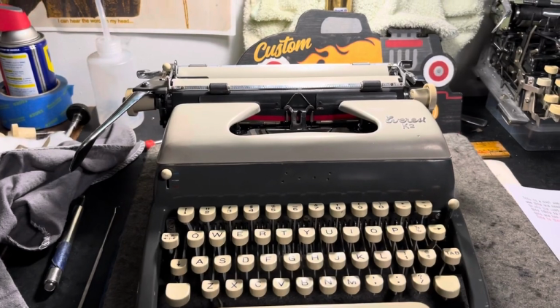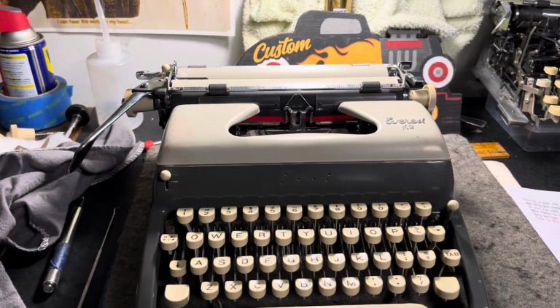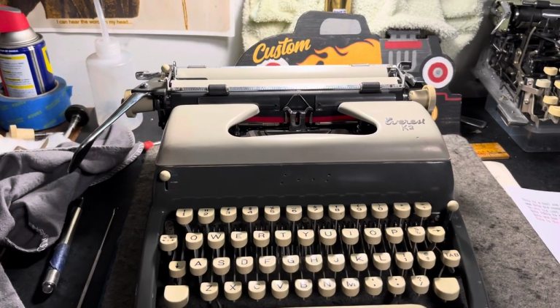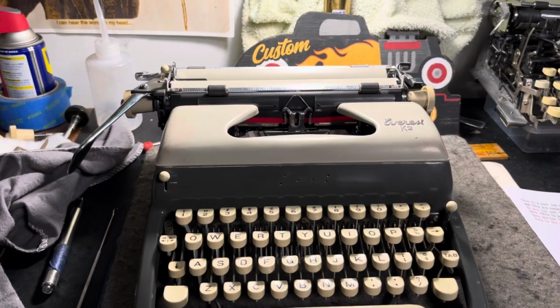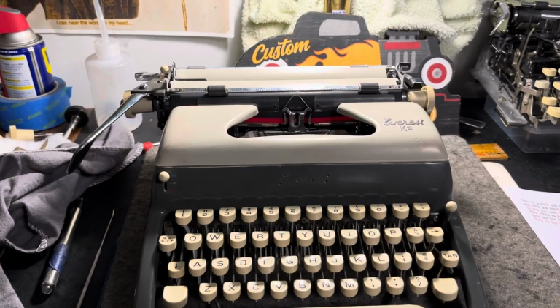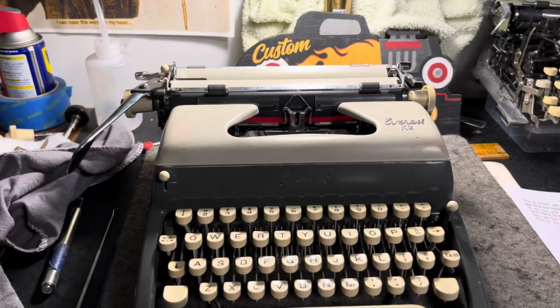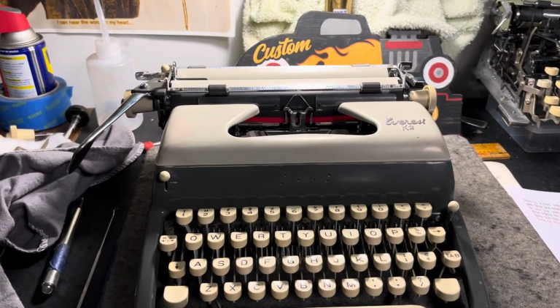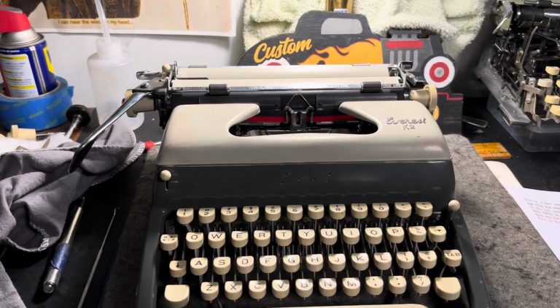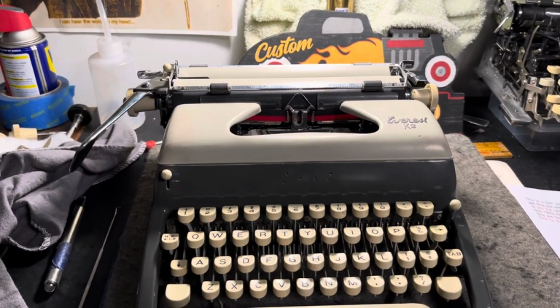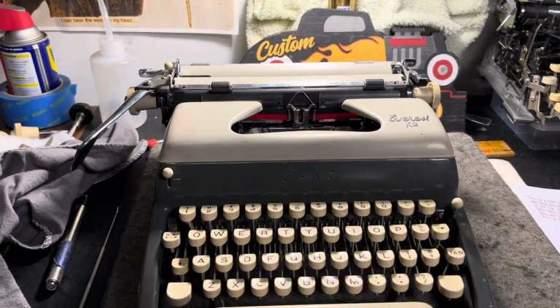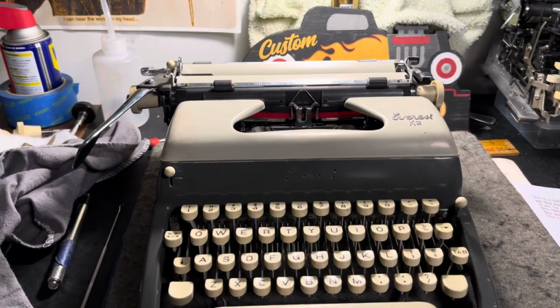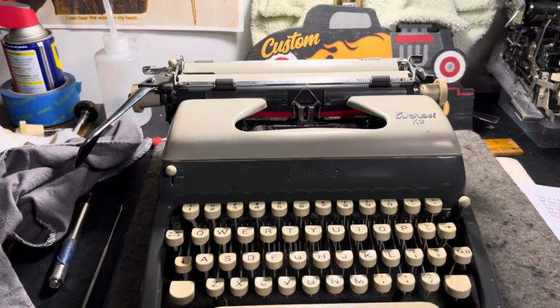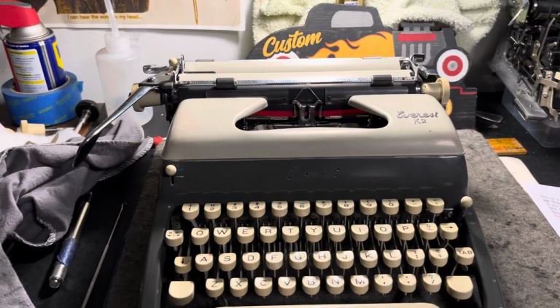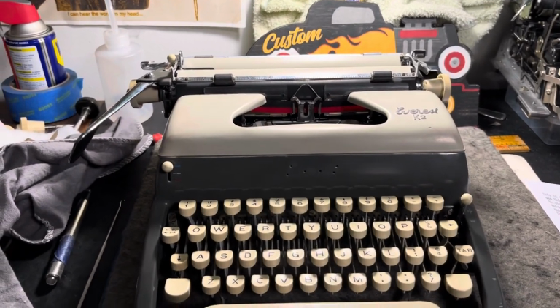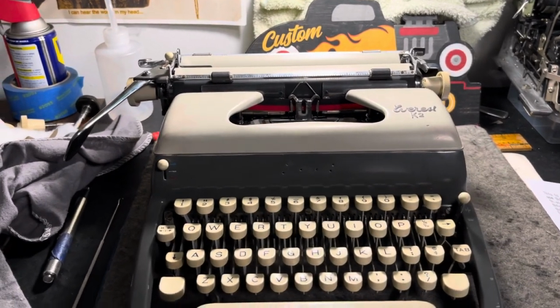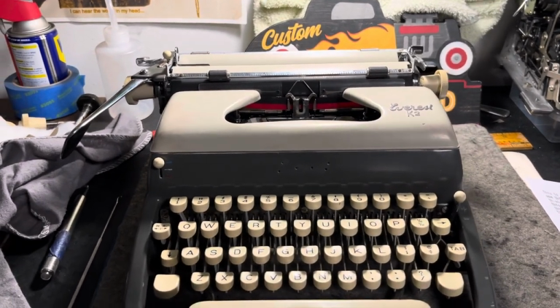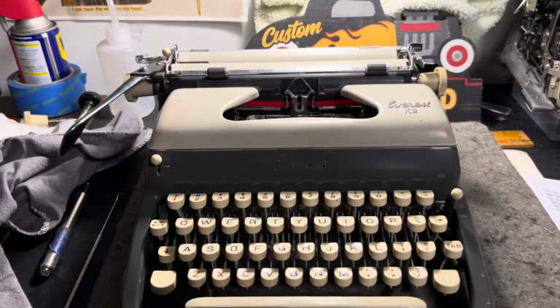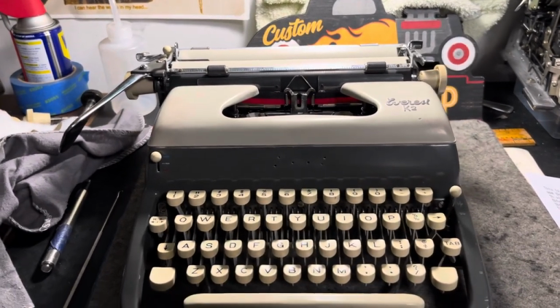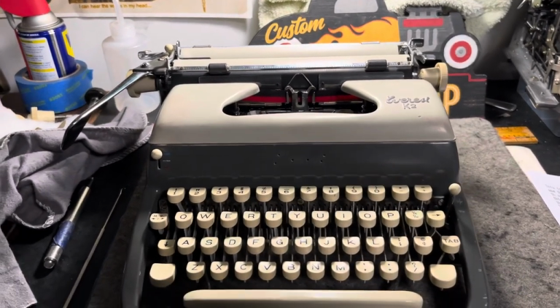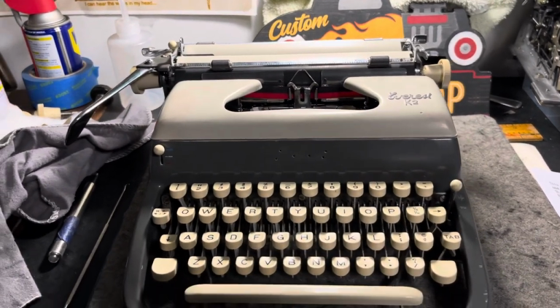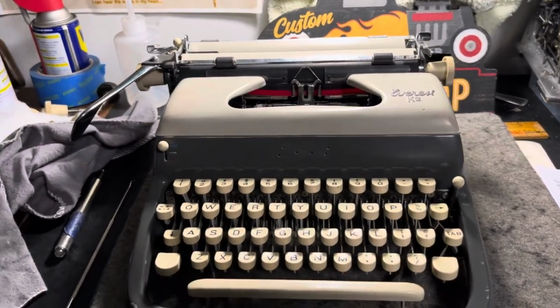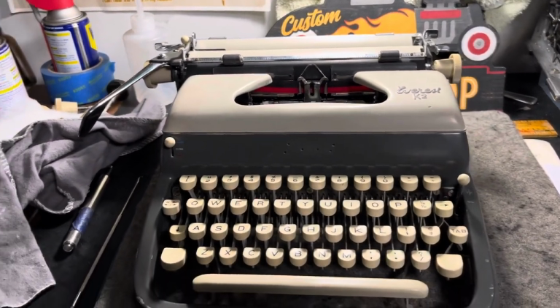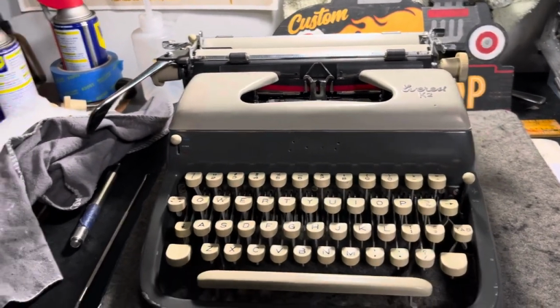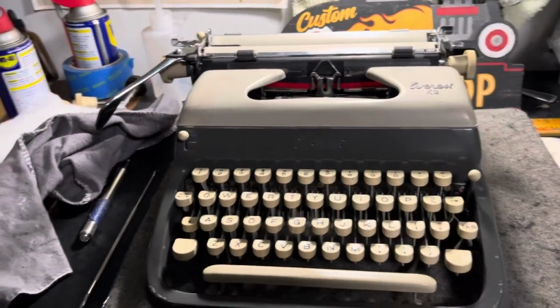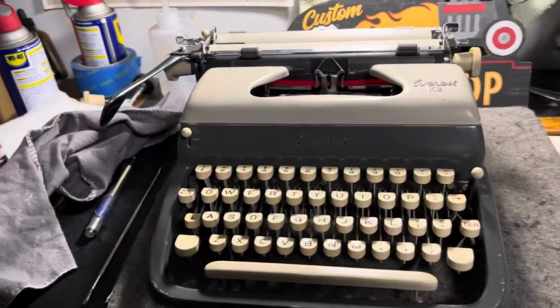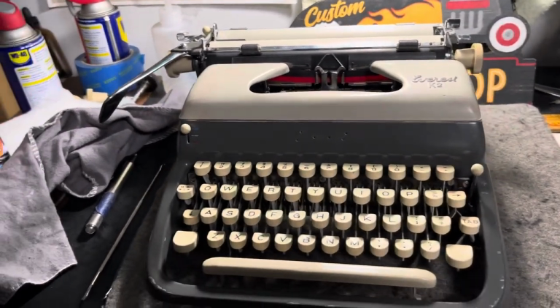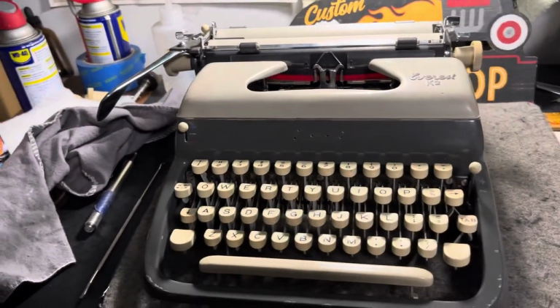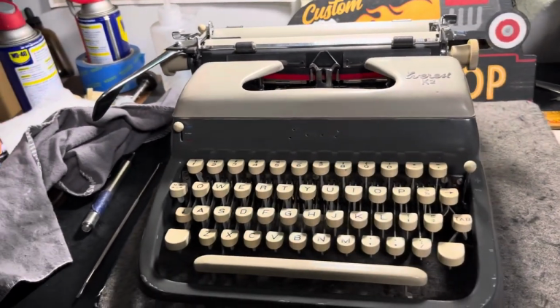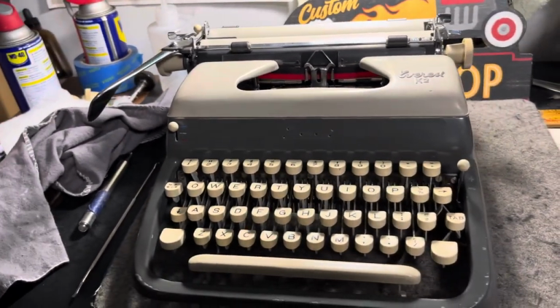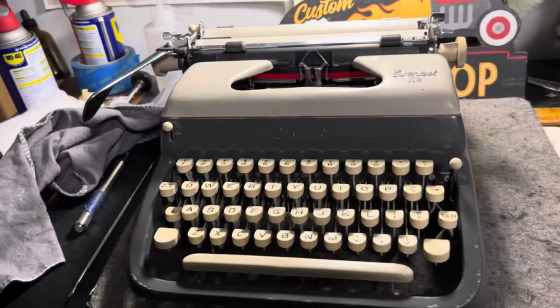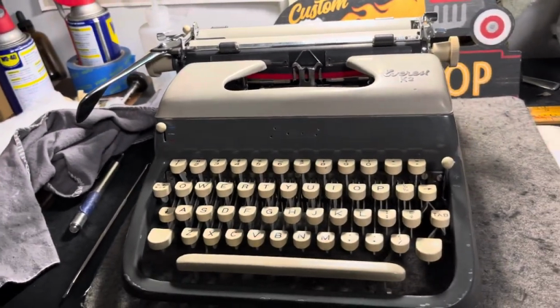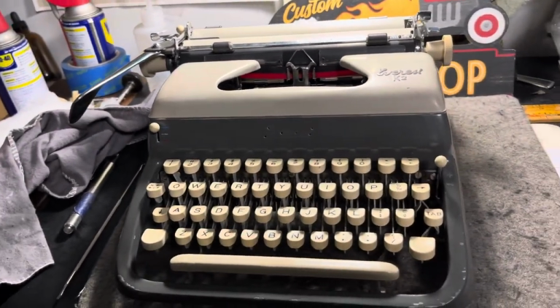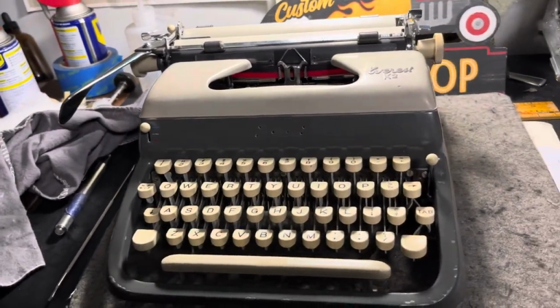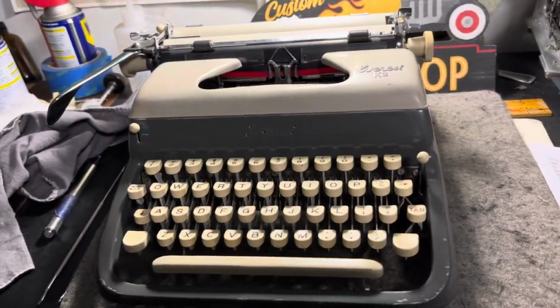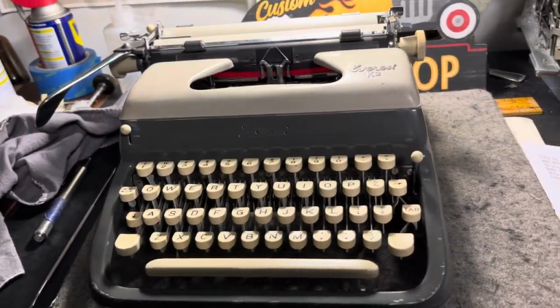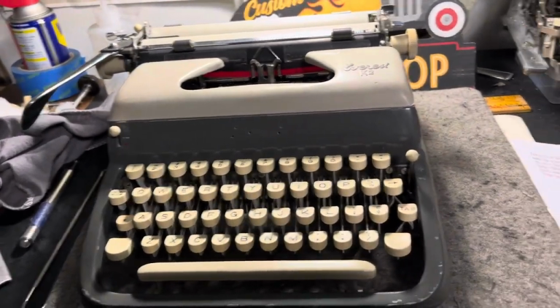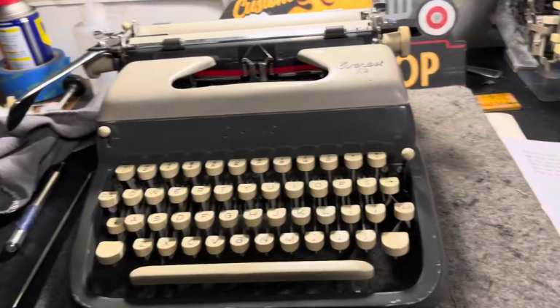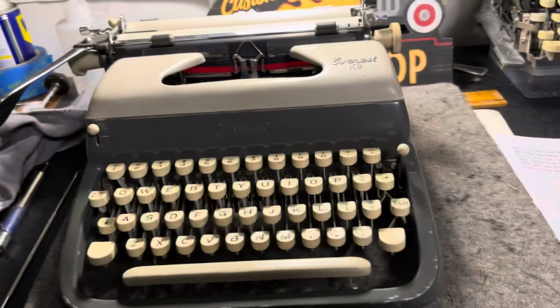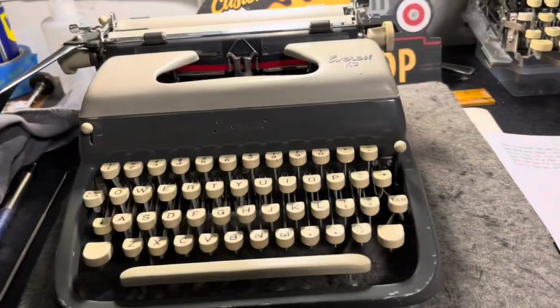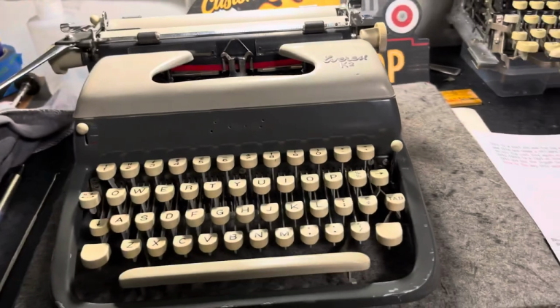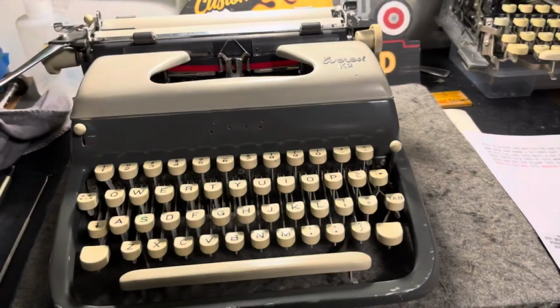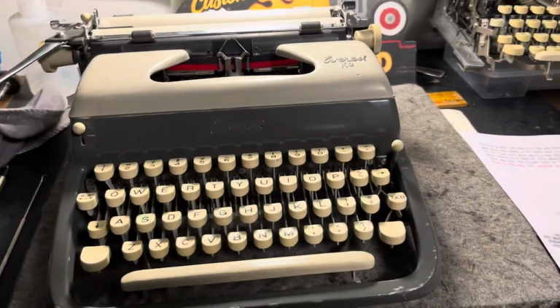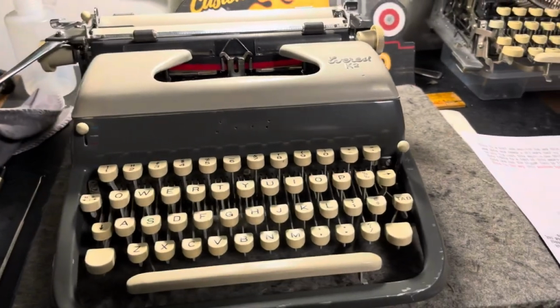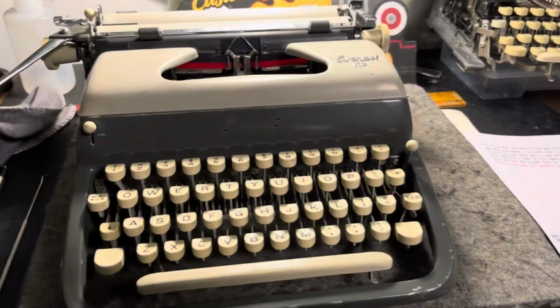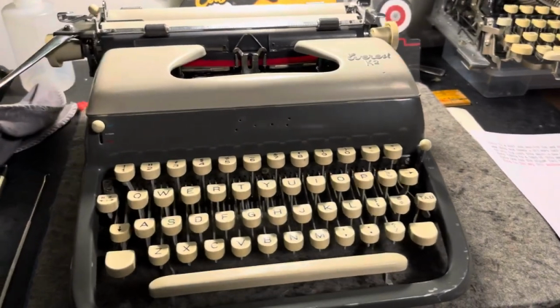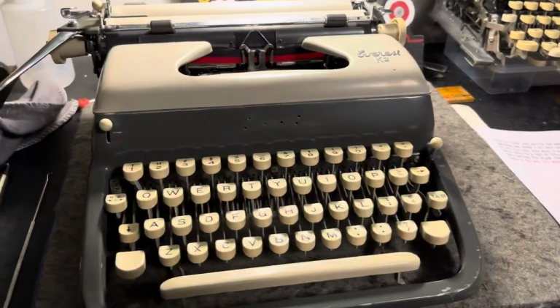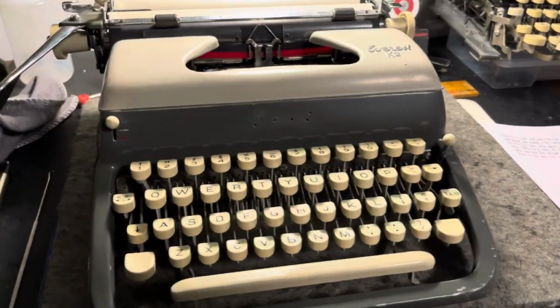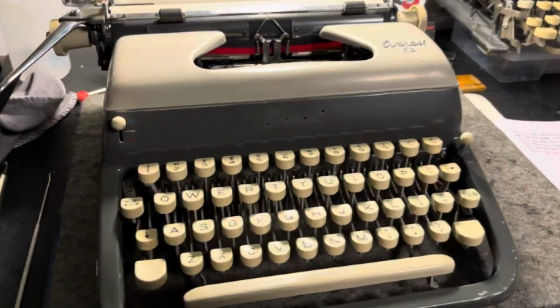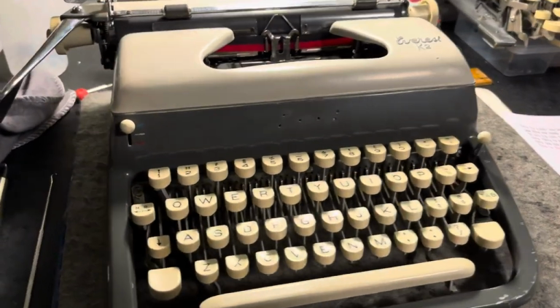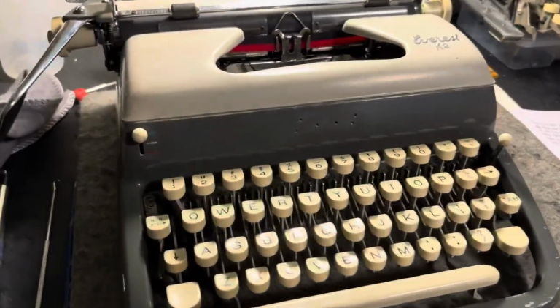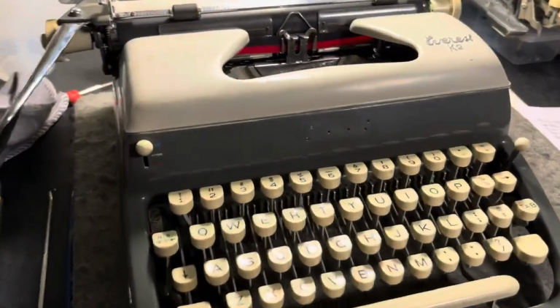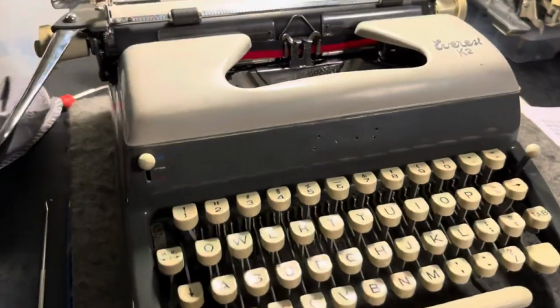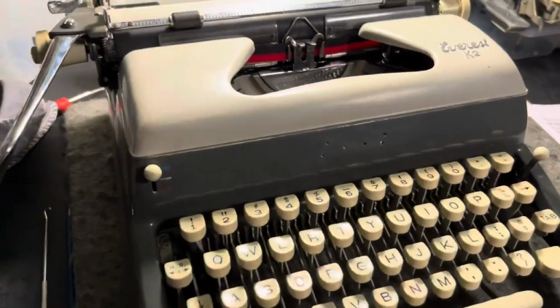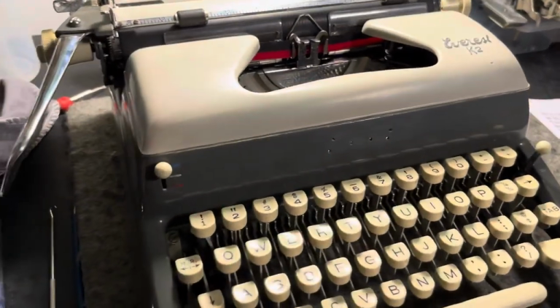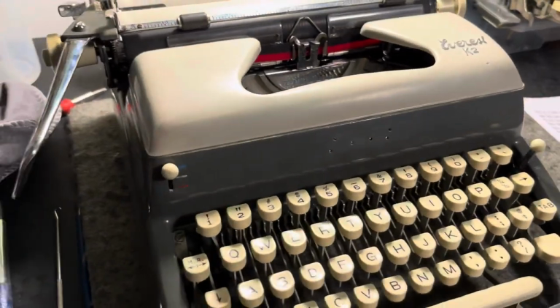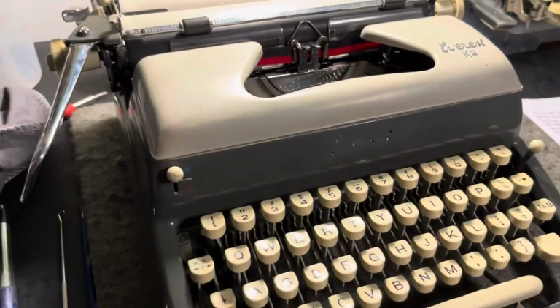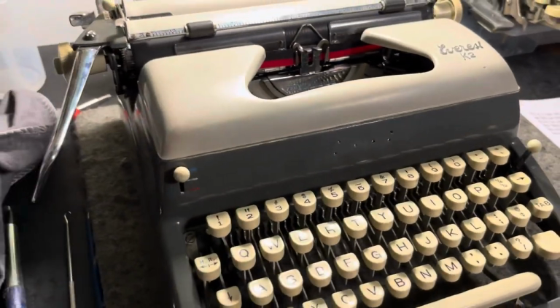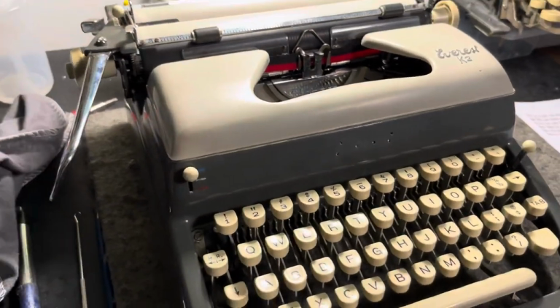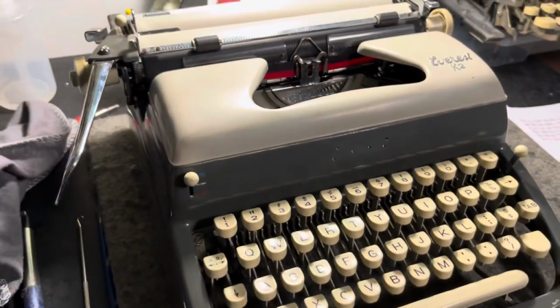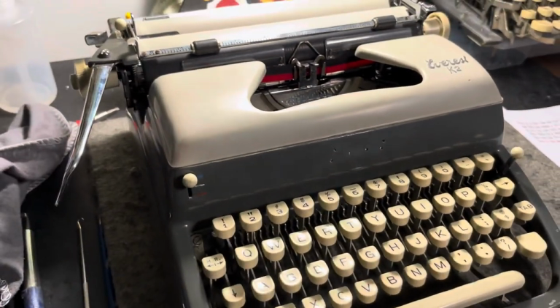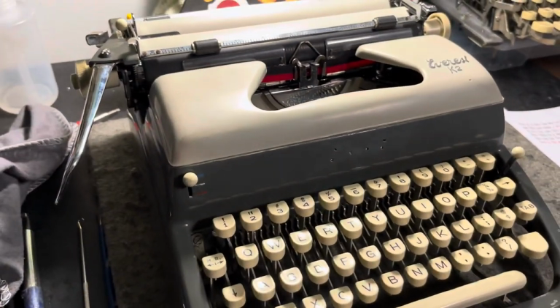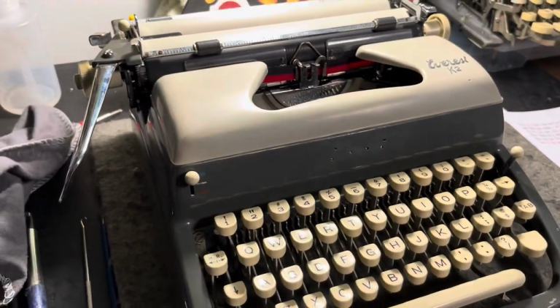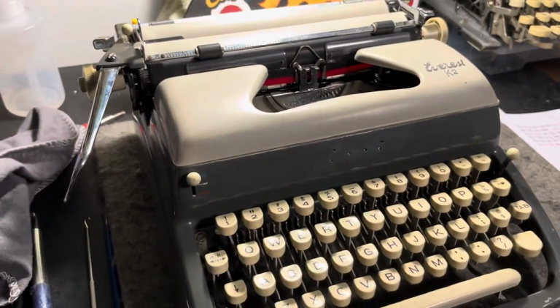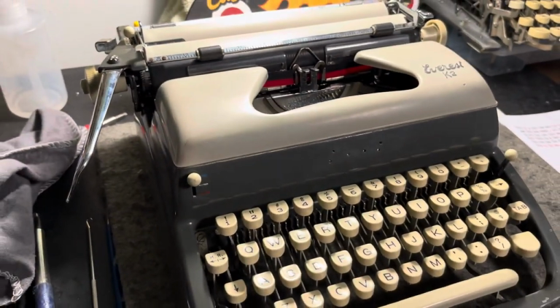We are back with Everest K2 week. Like I promised, we're going to line up all of my Everest machines and do a quick little show and tell.